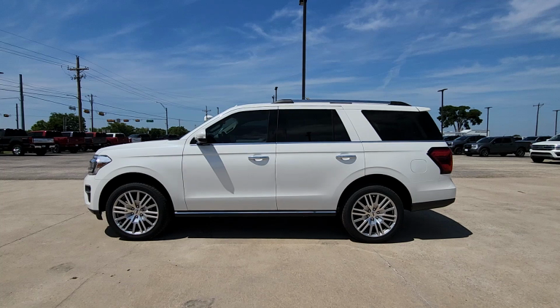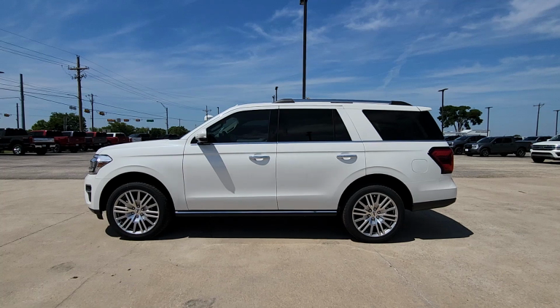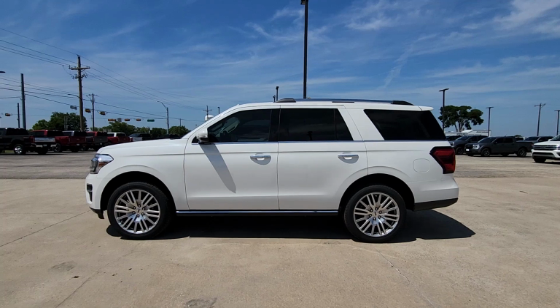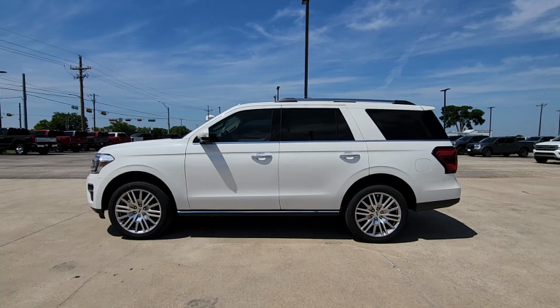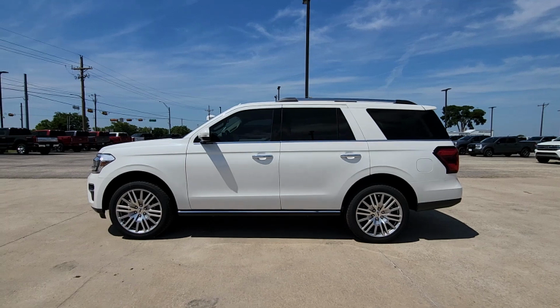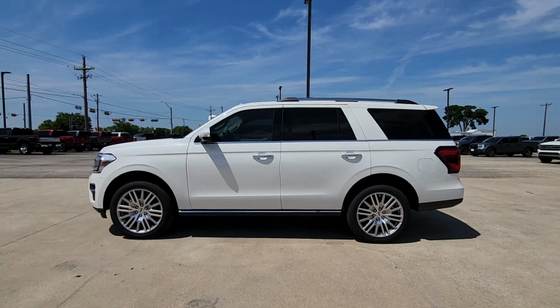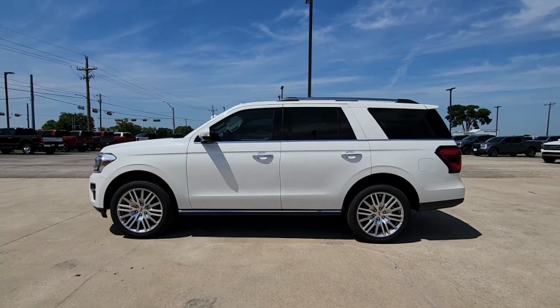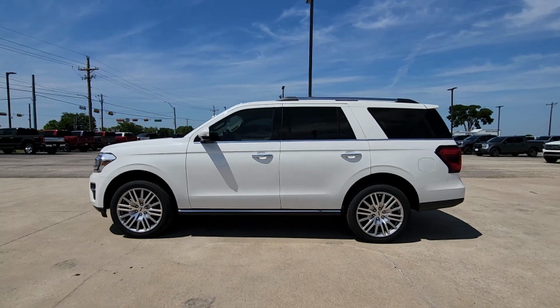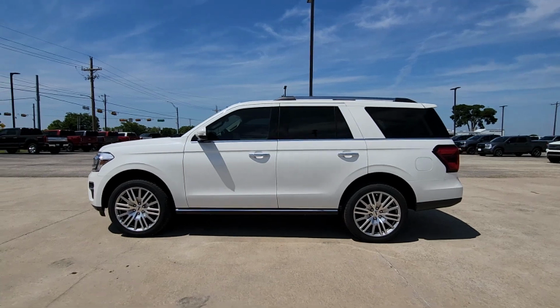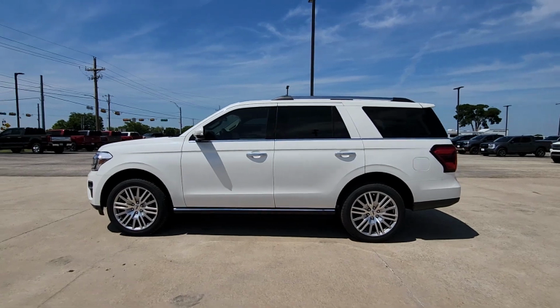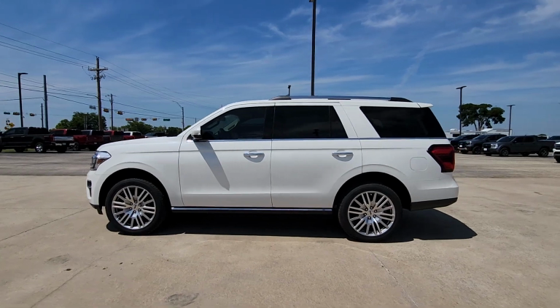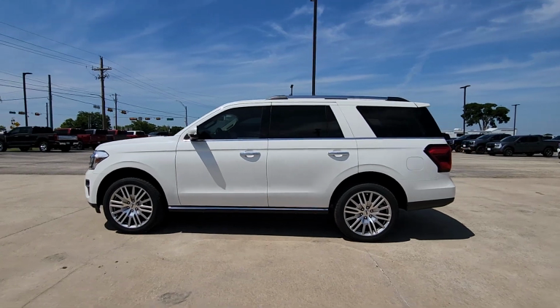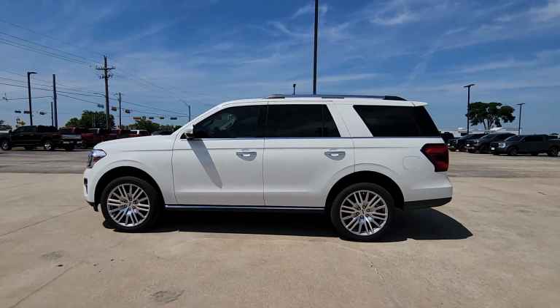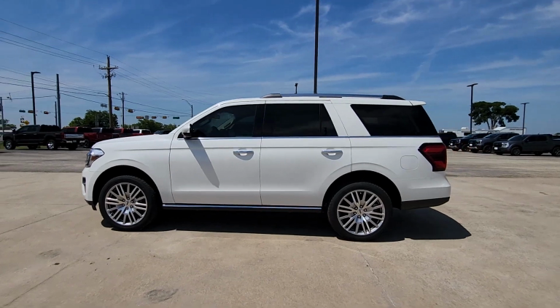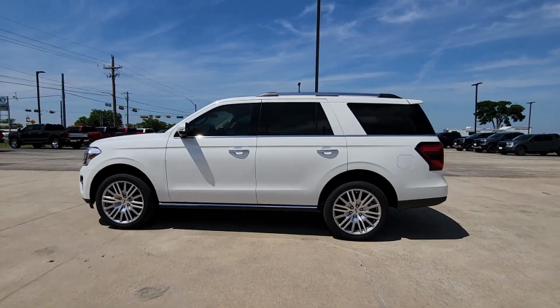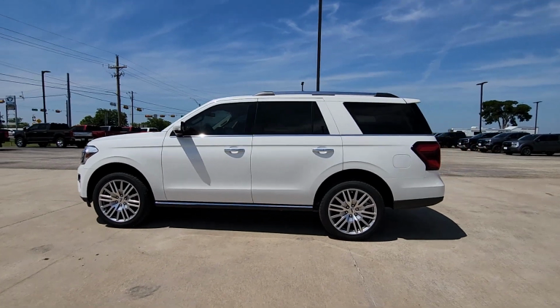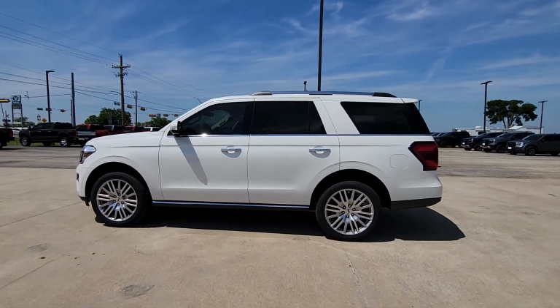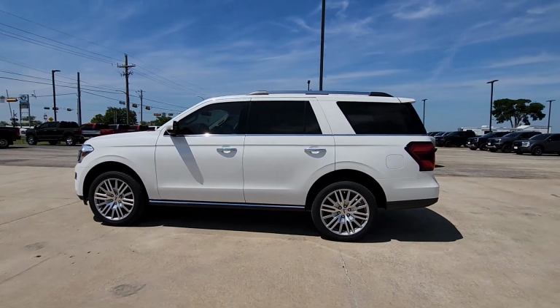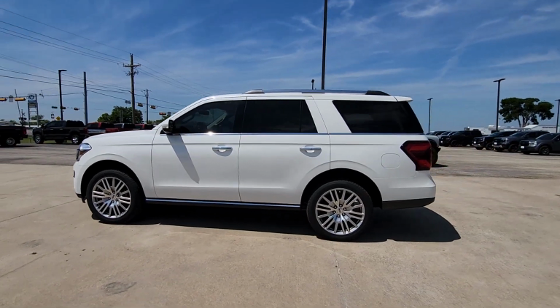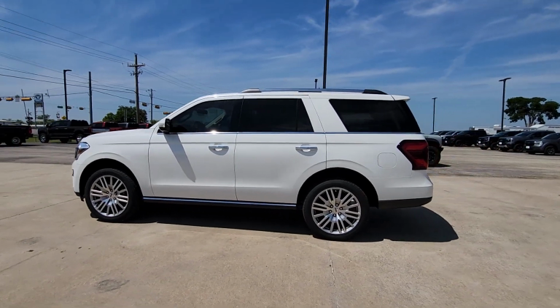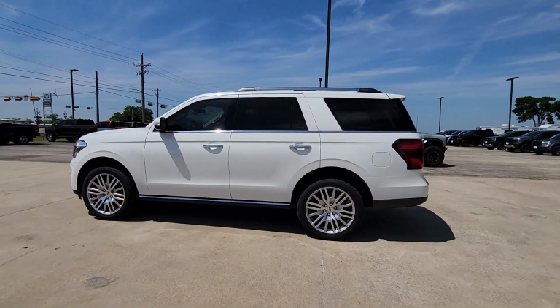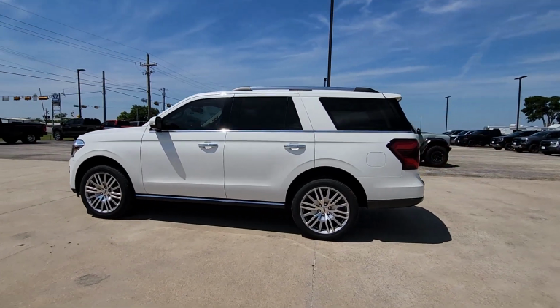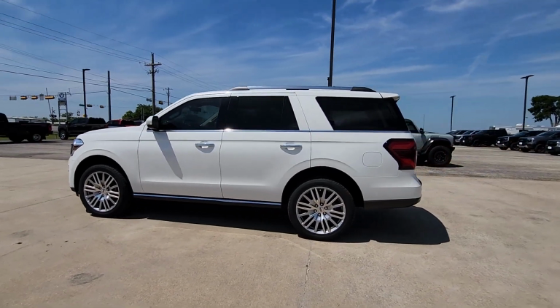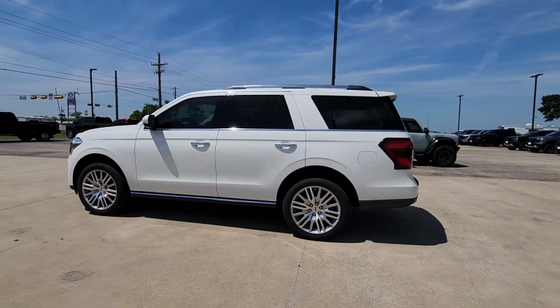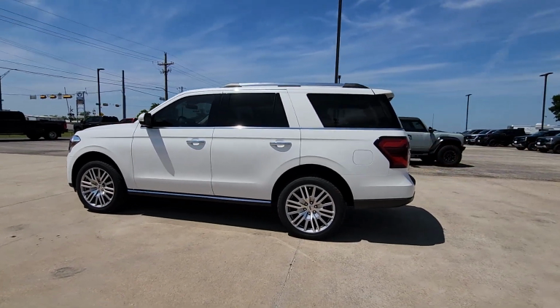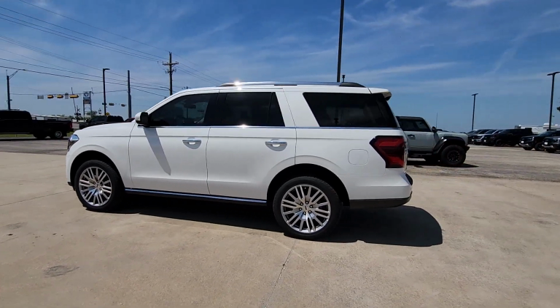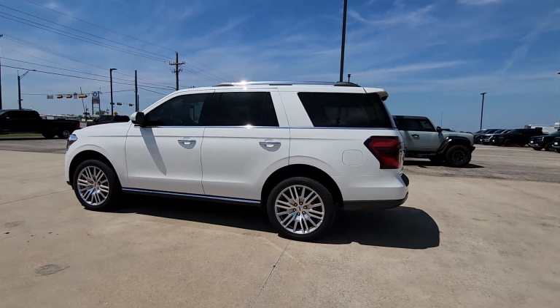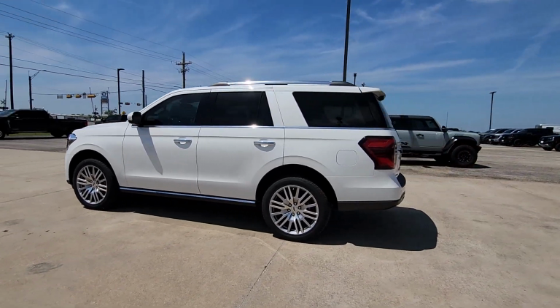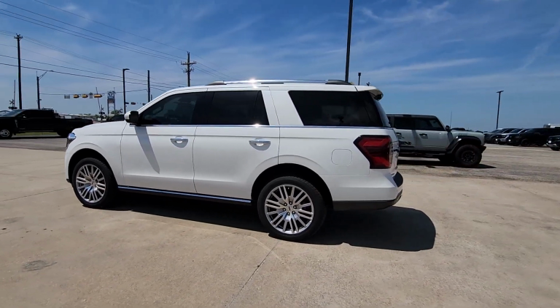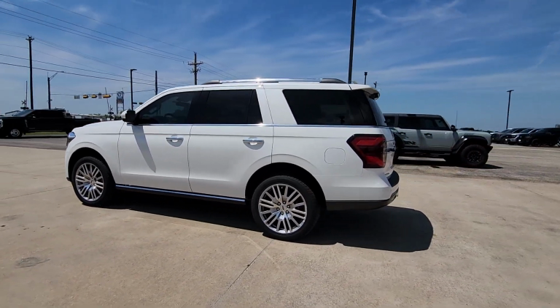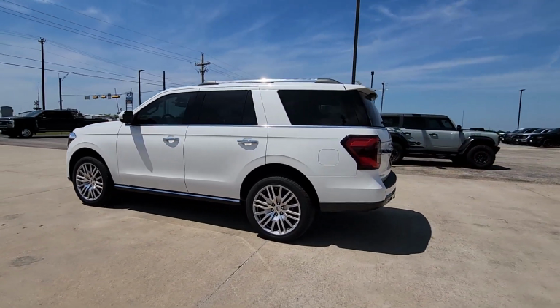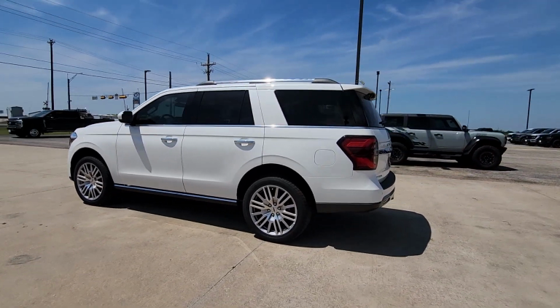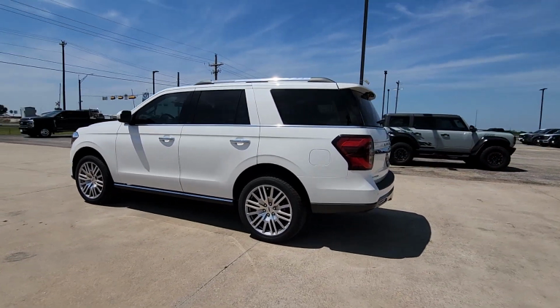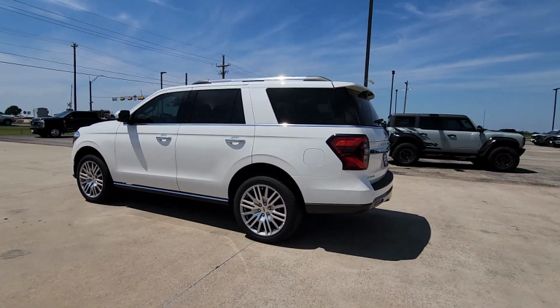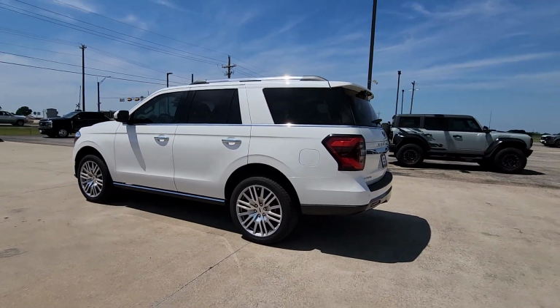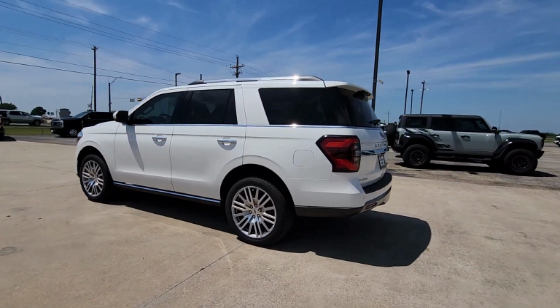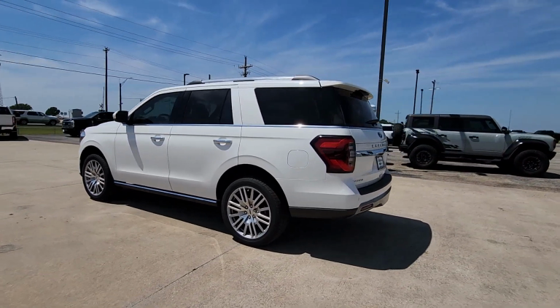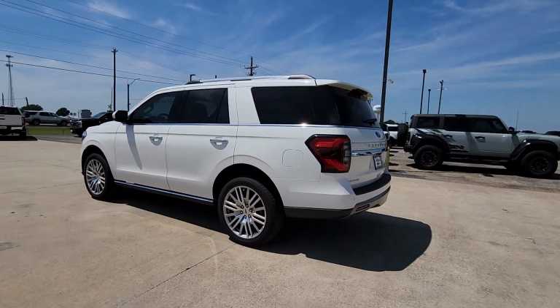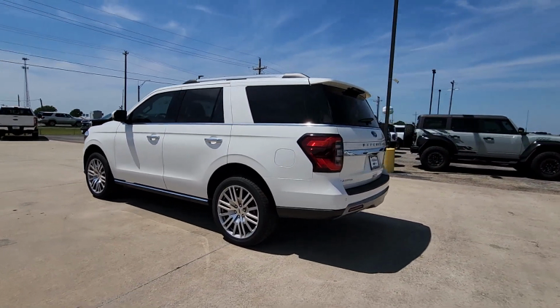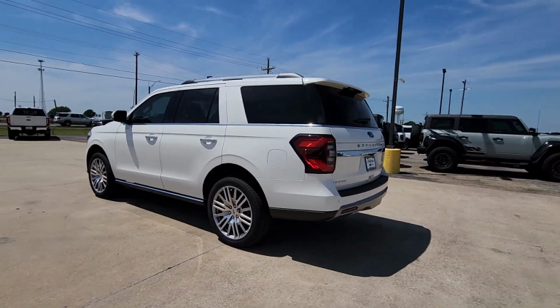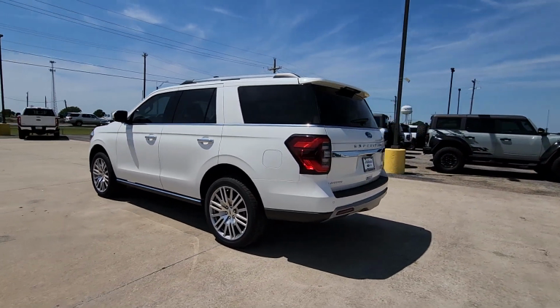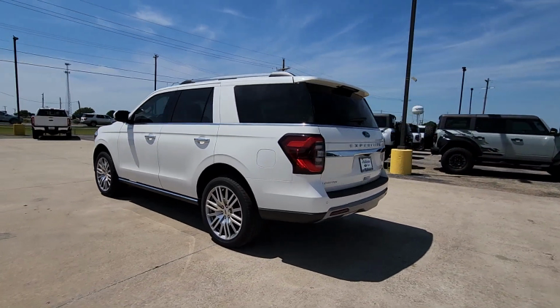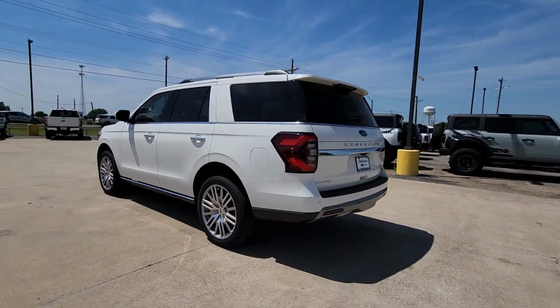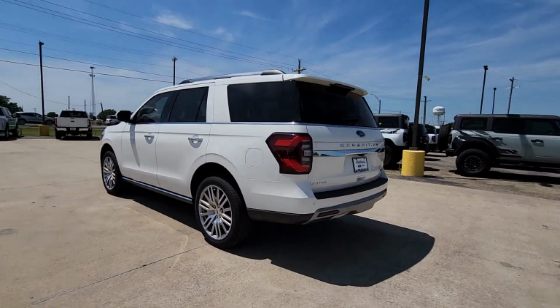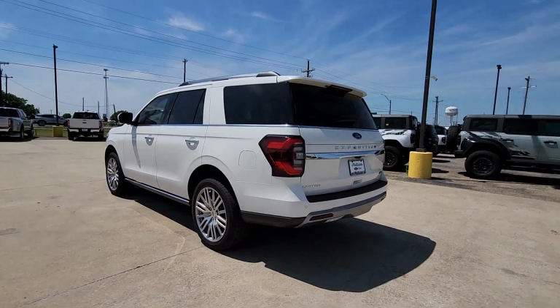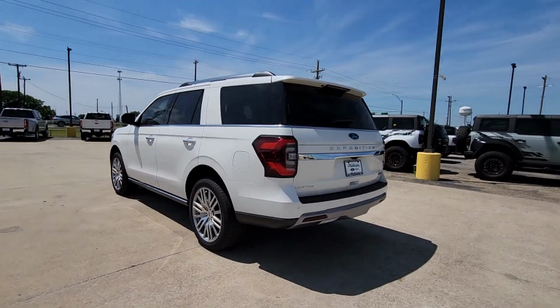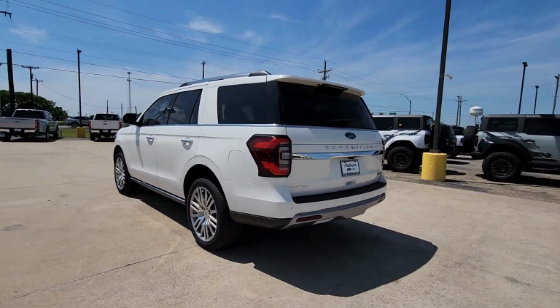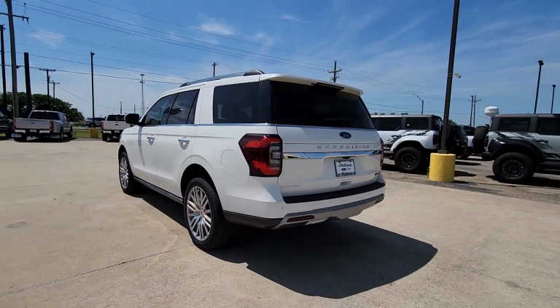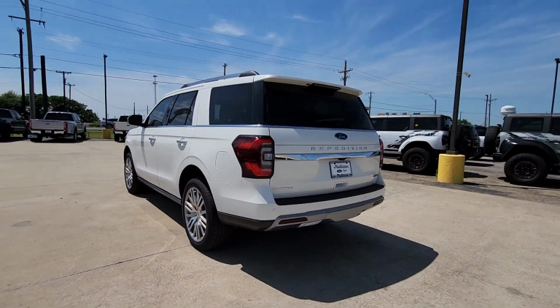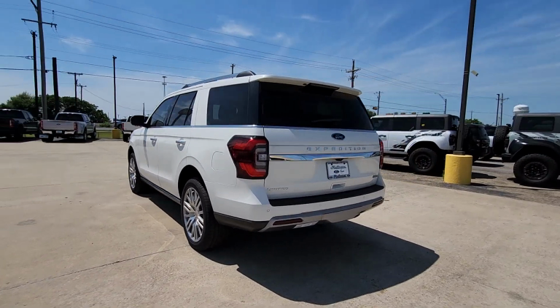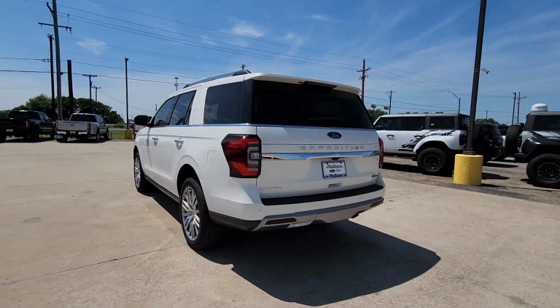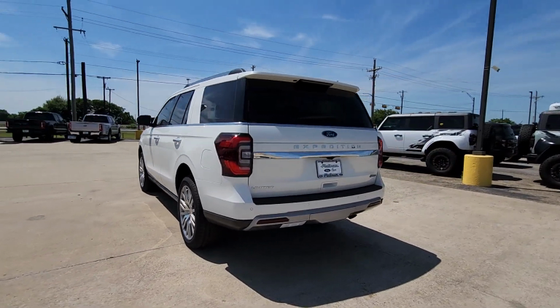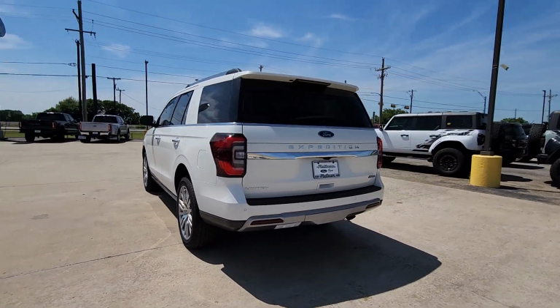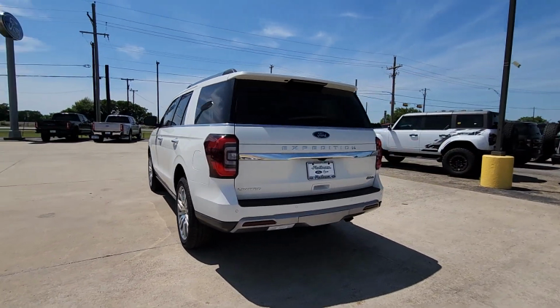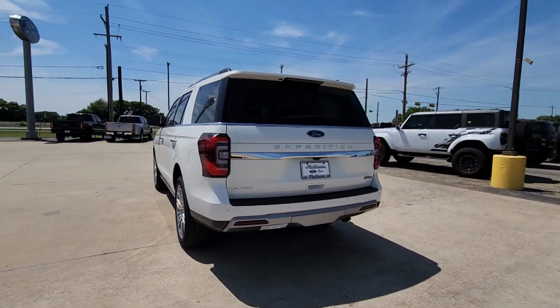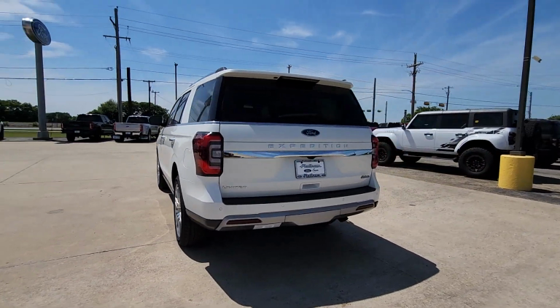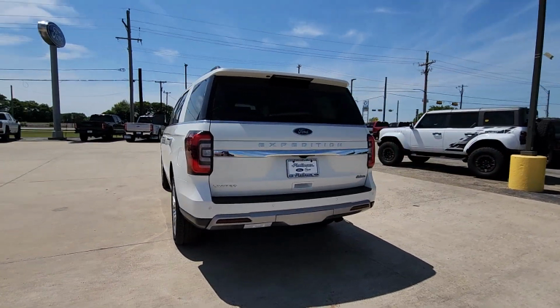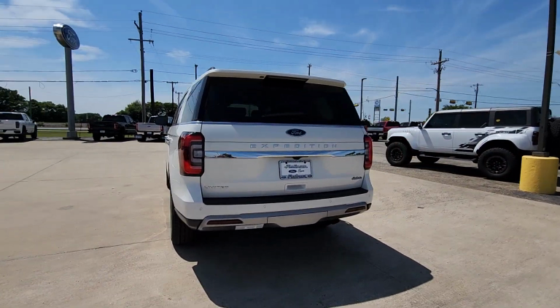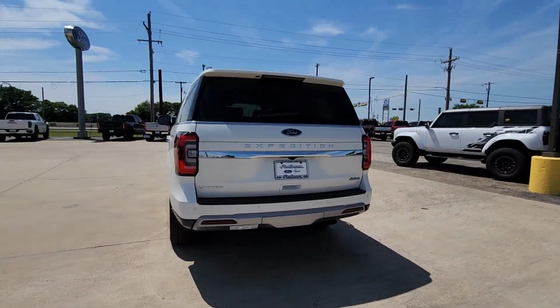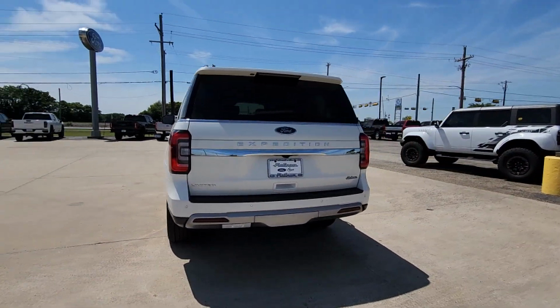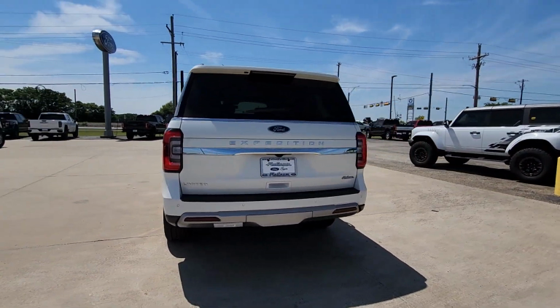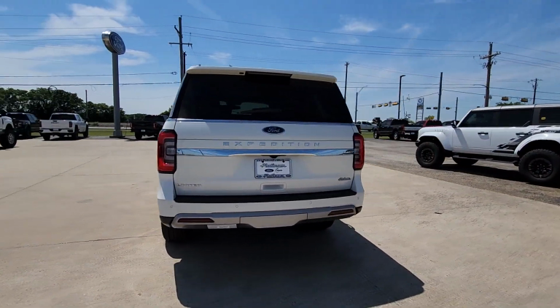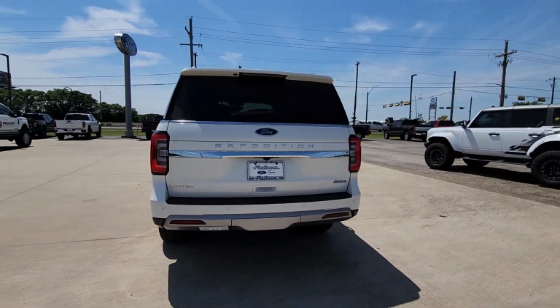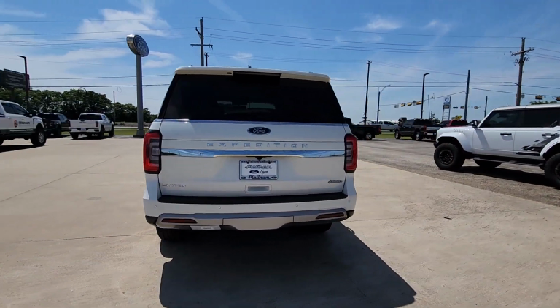Get into a car with value. 2024 Ford Expedition. Go big, go bold, go beautiful.